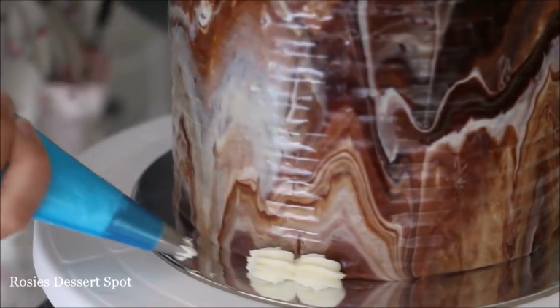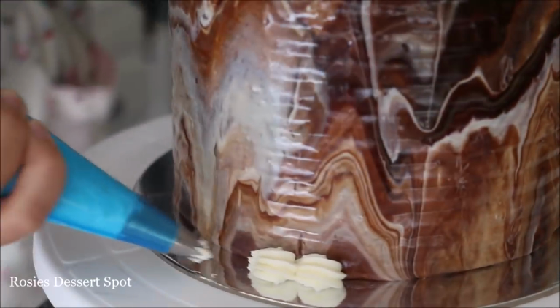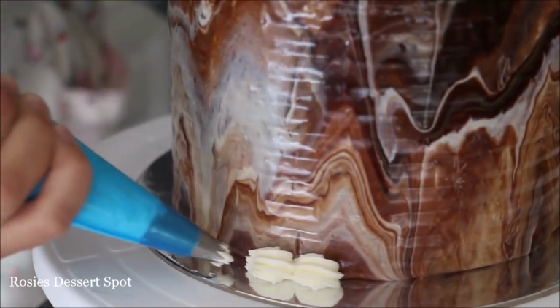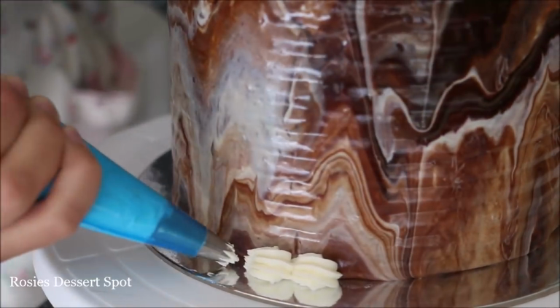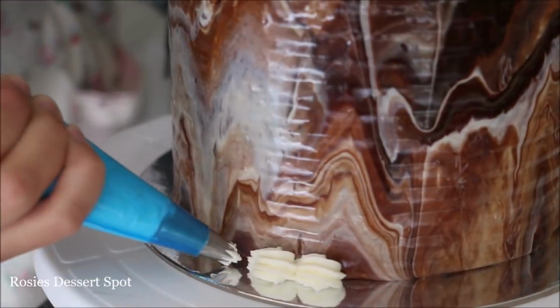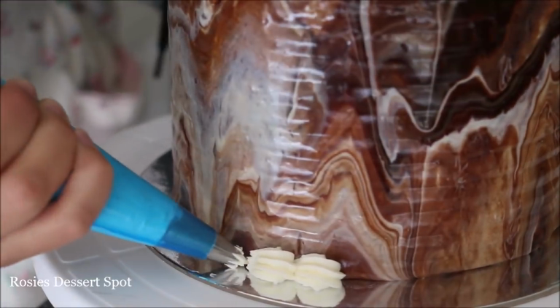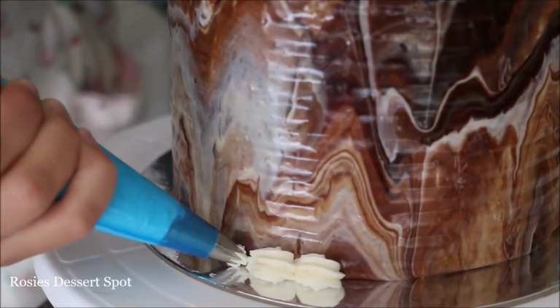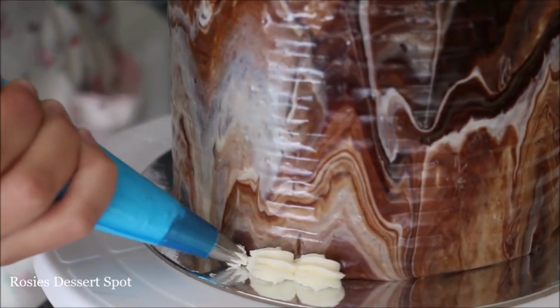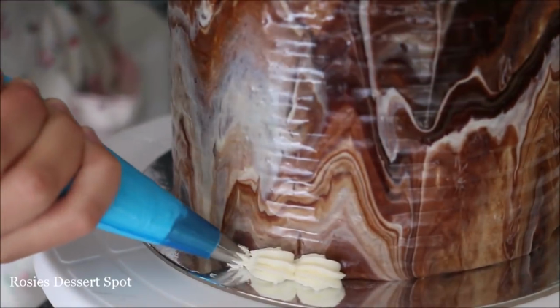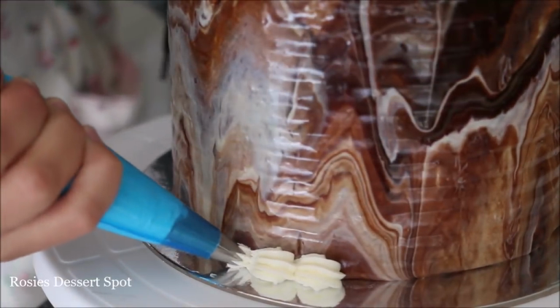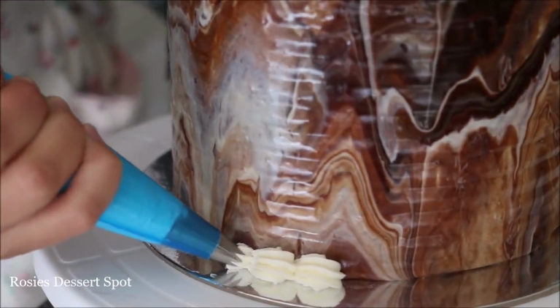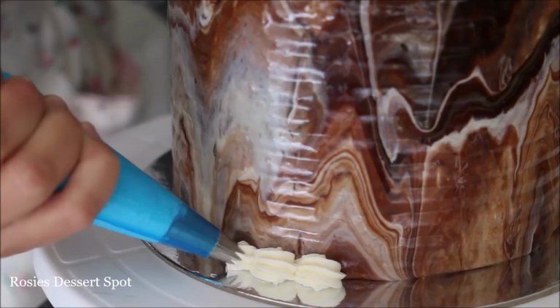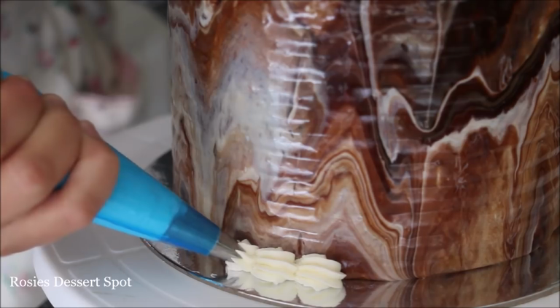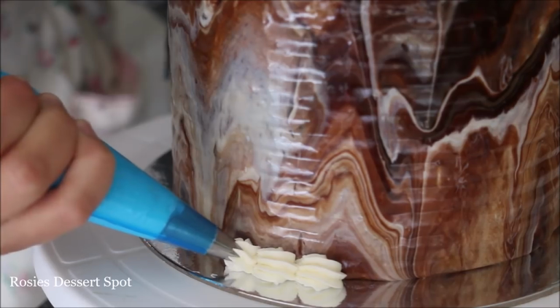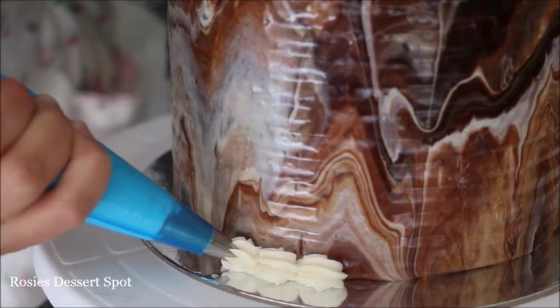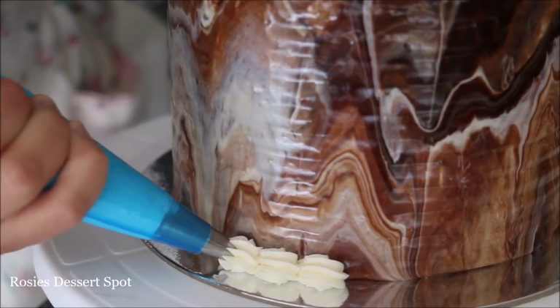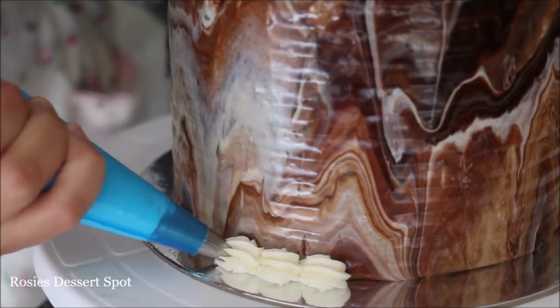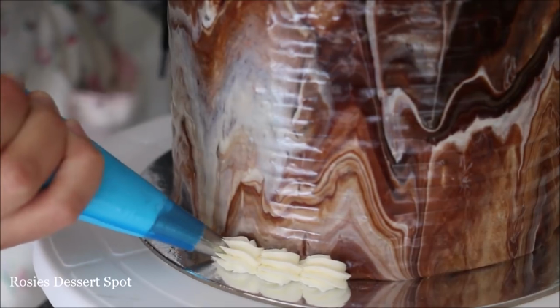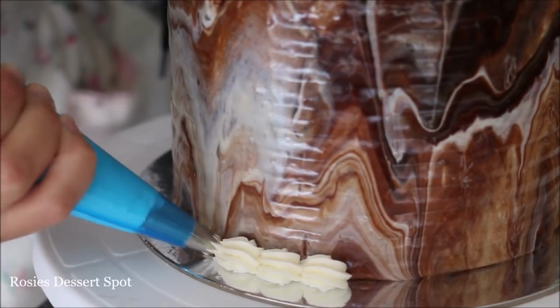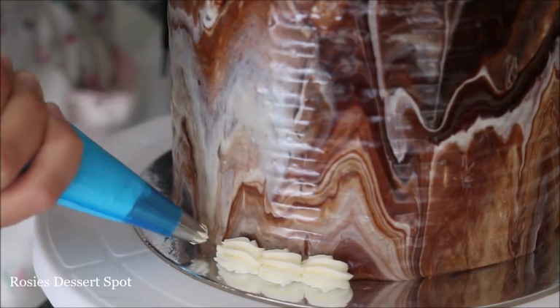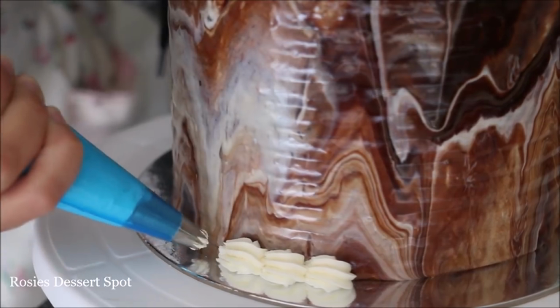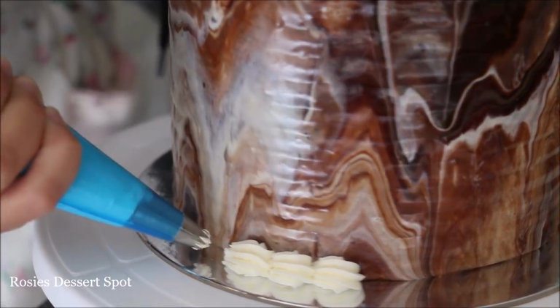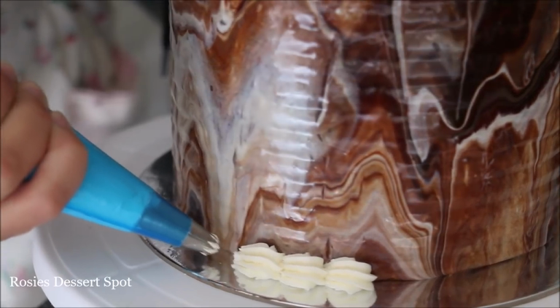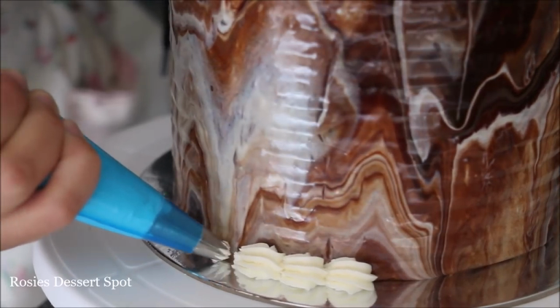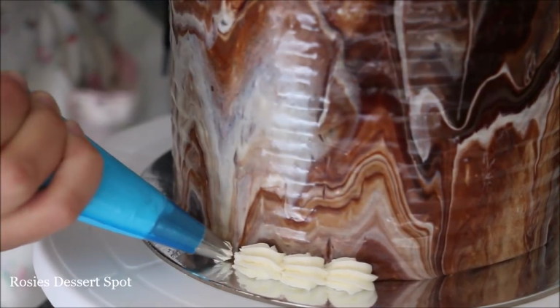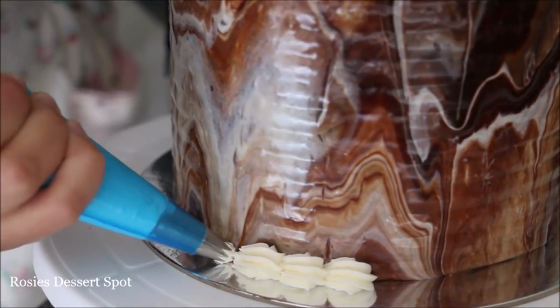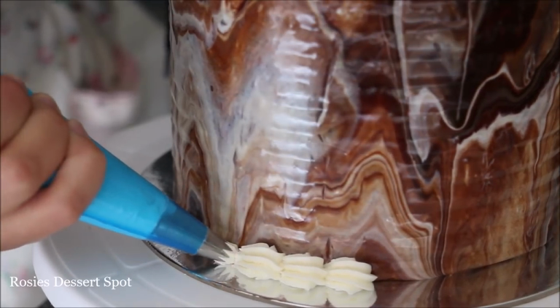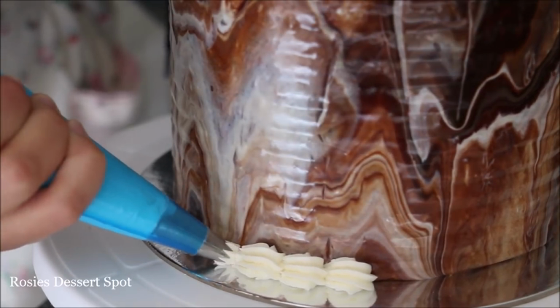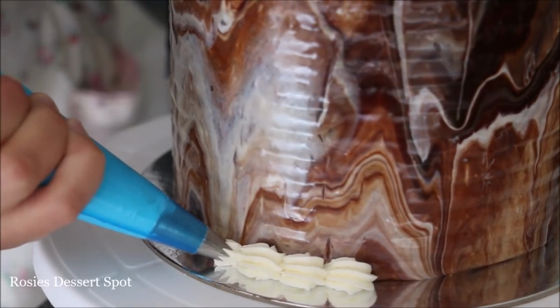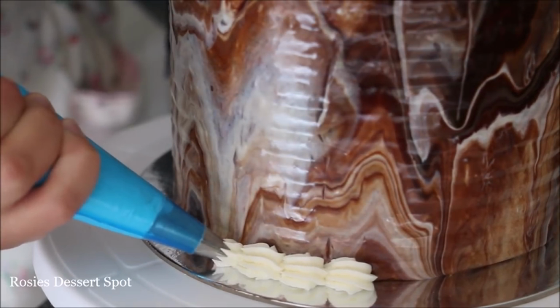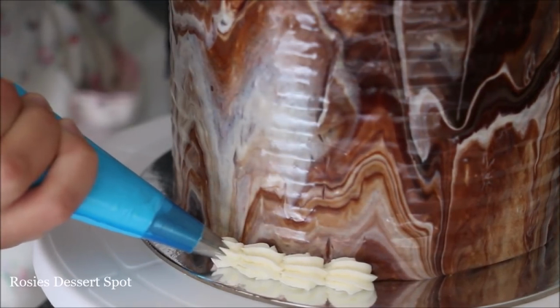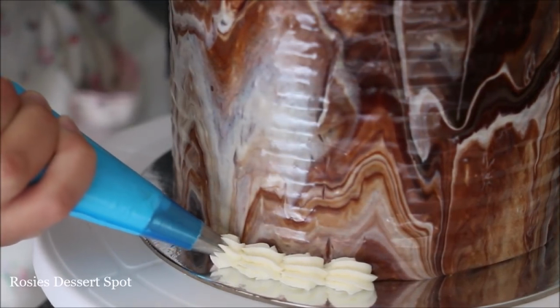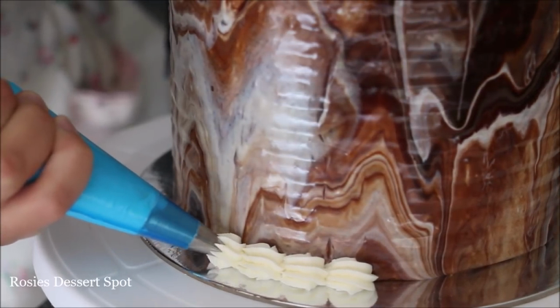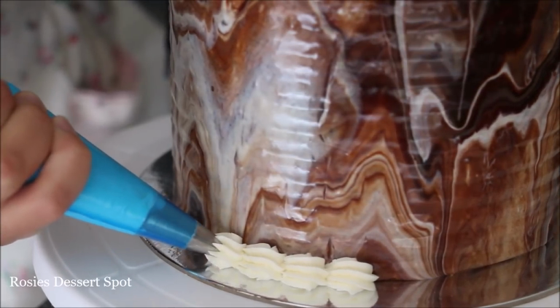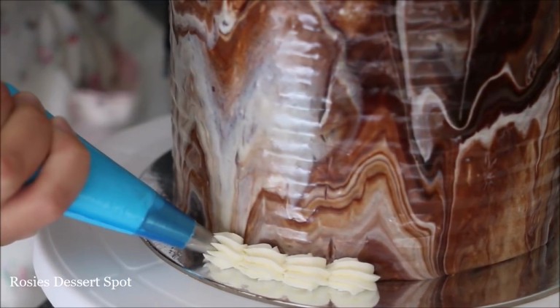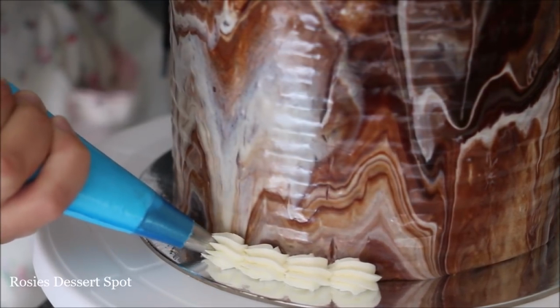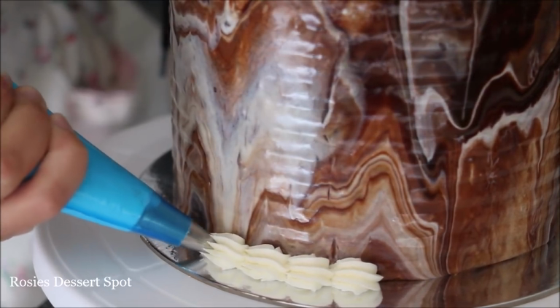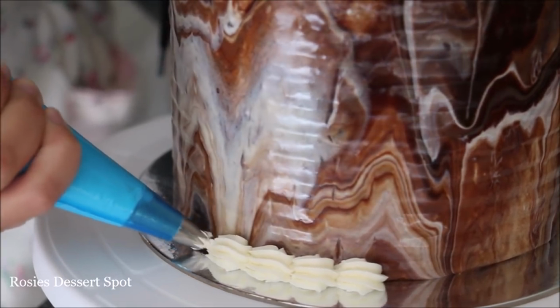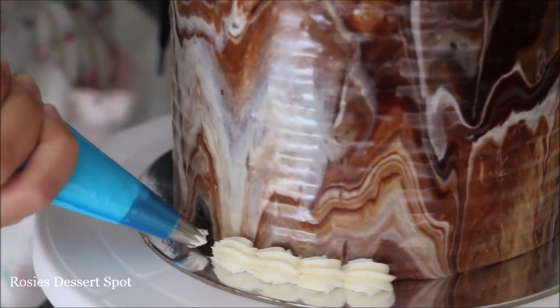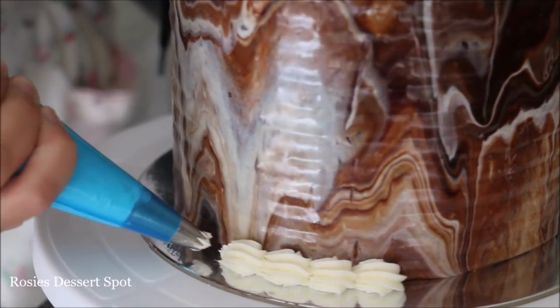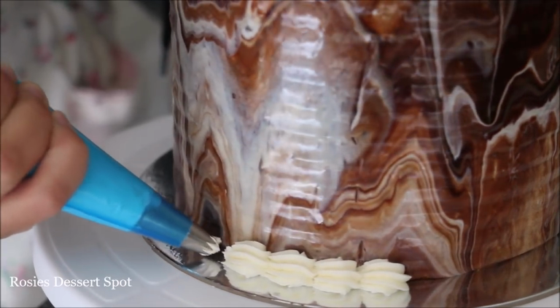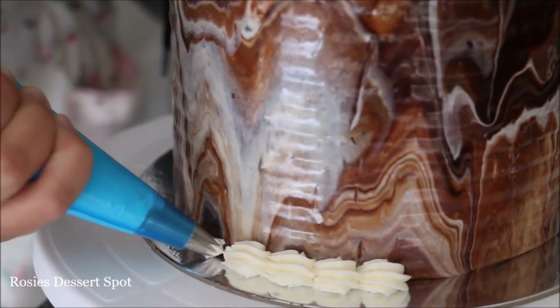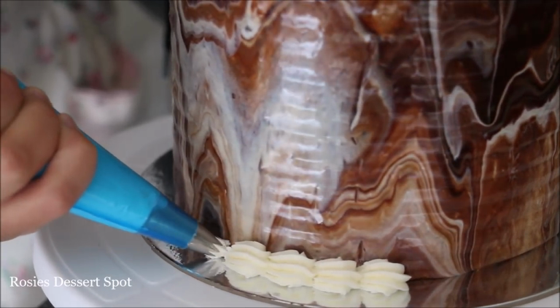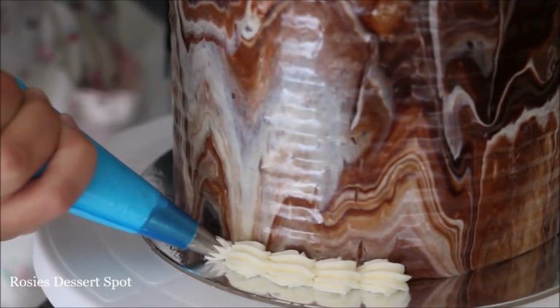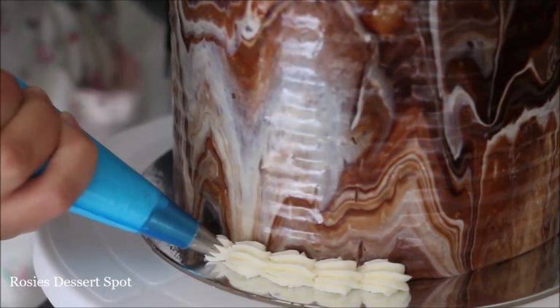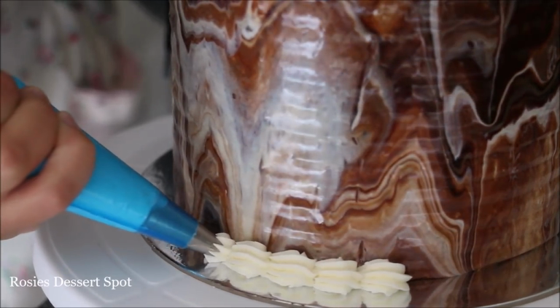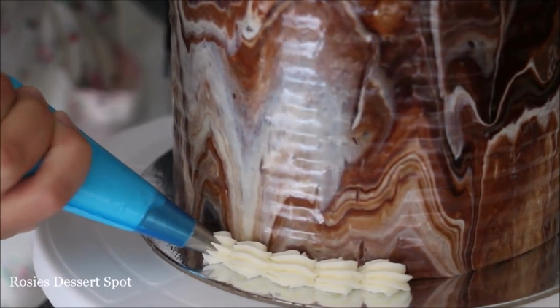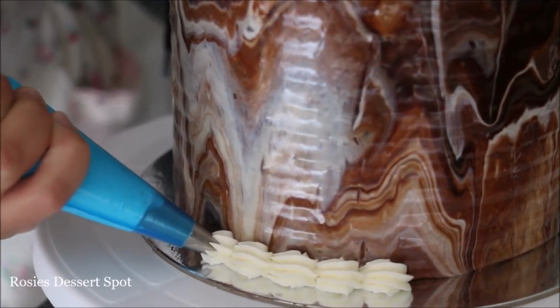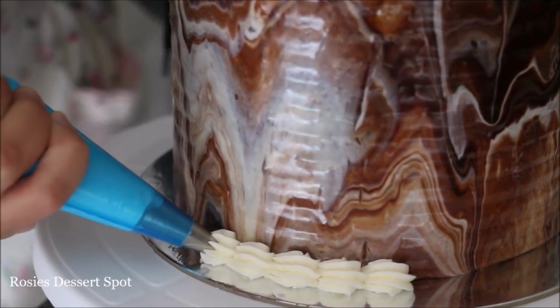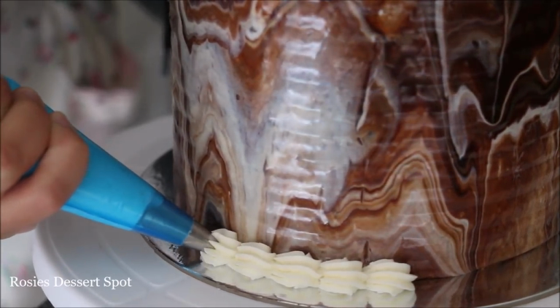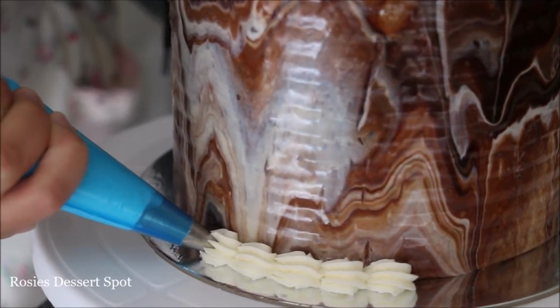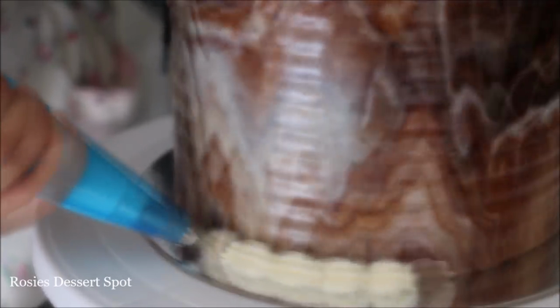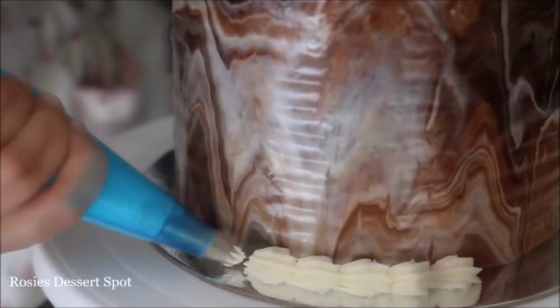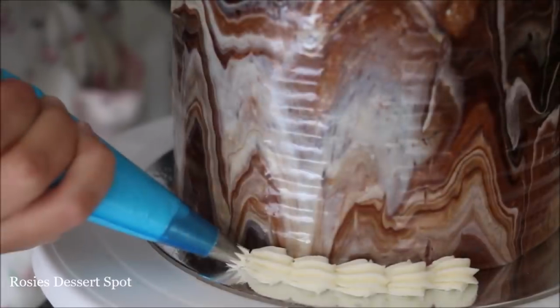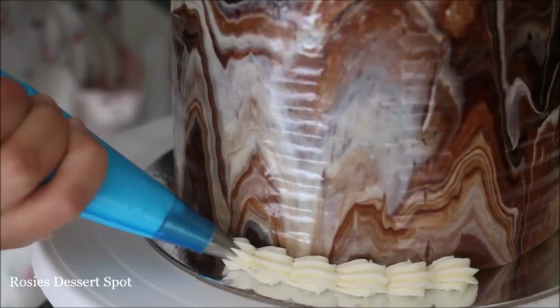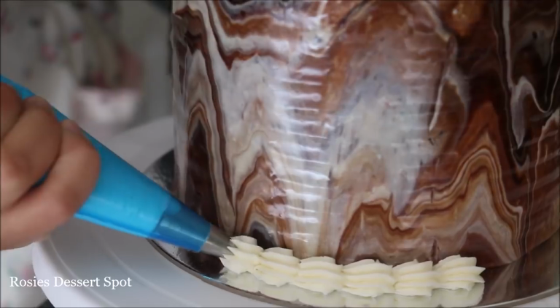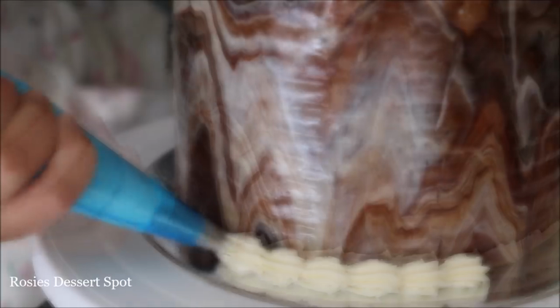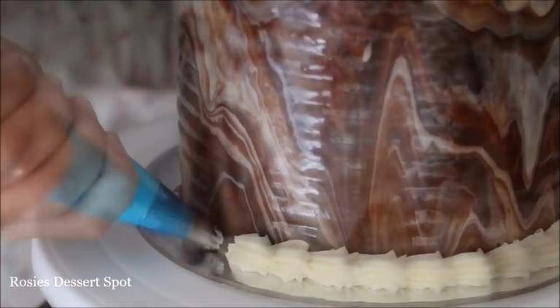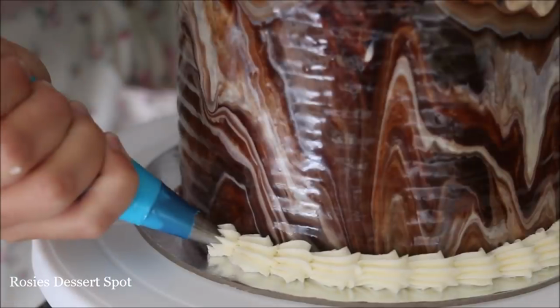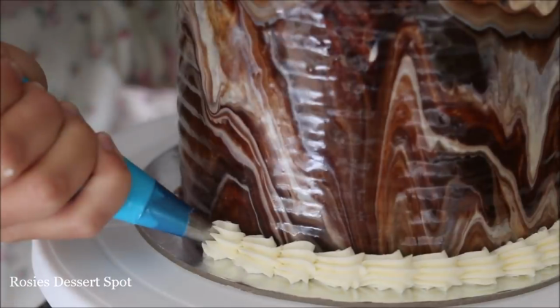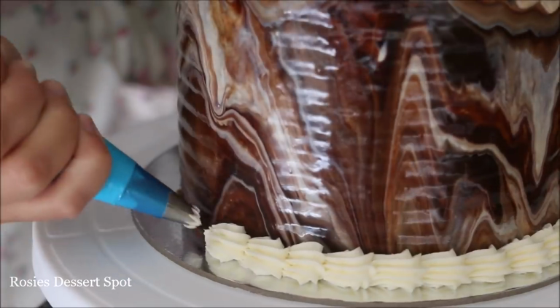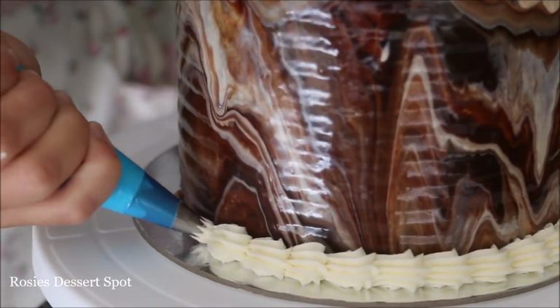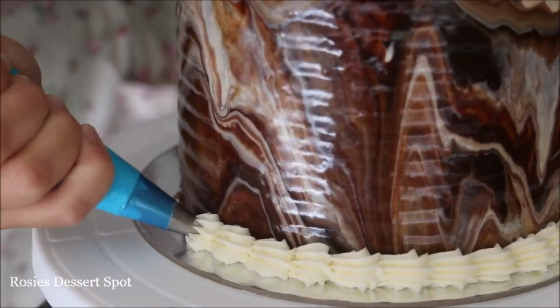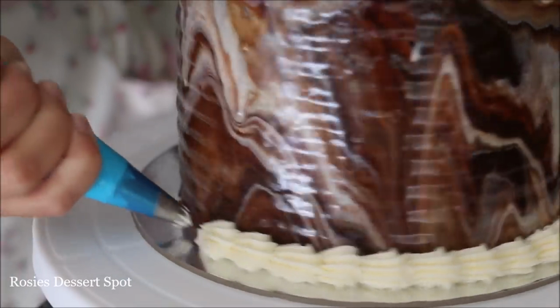With a small star piping tip — I believe this is number 32 — I've popped some buttercream inside and I'm making some shells at the very bottom of the cake.